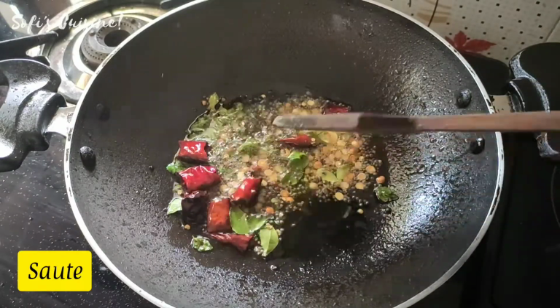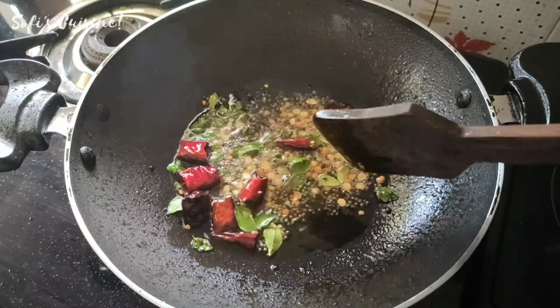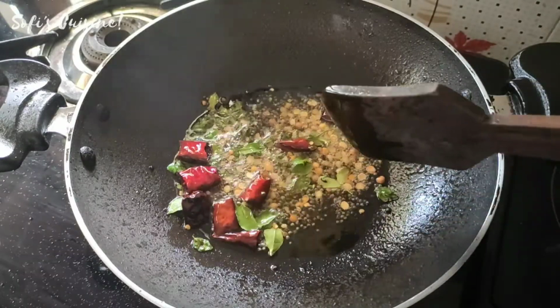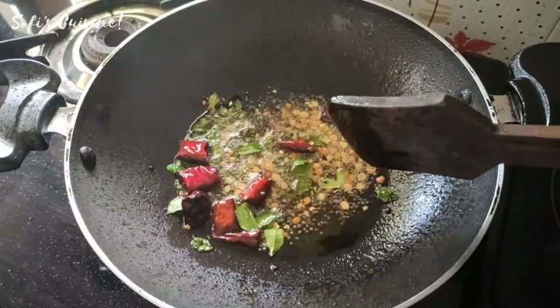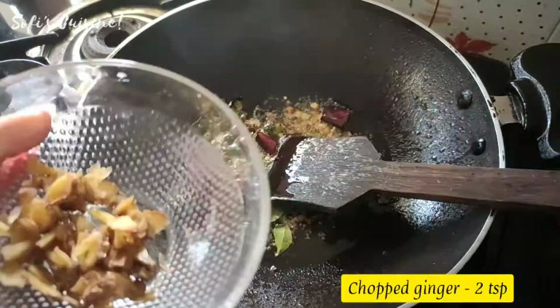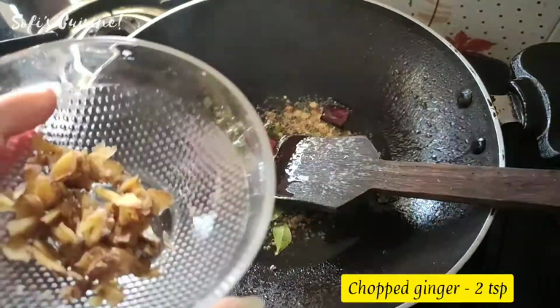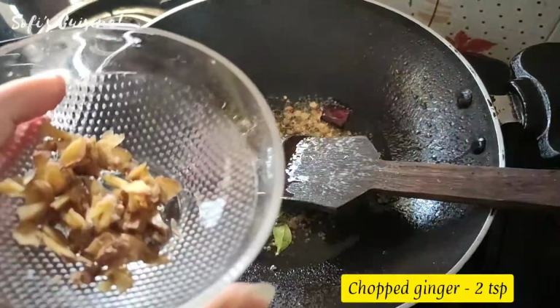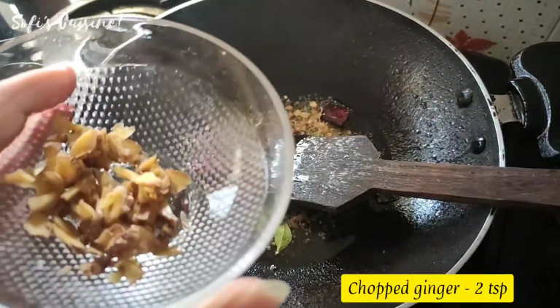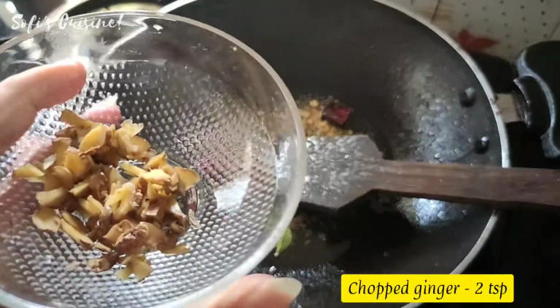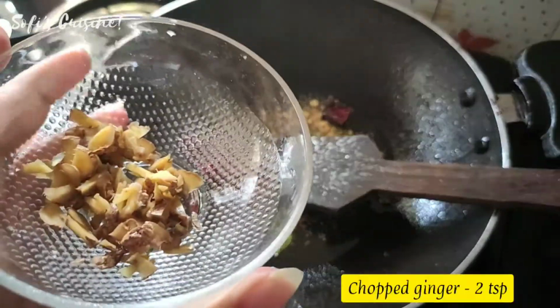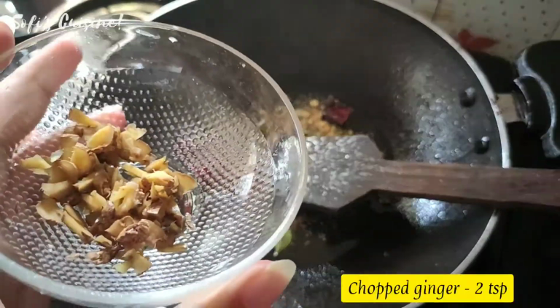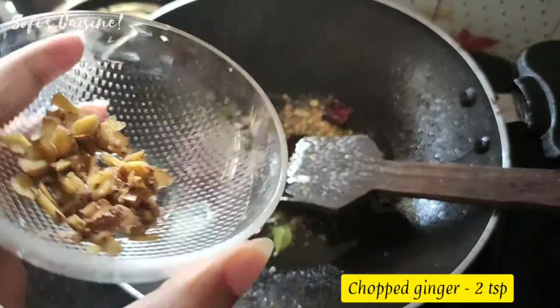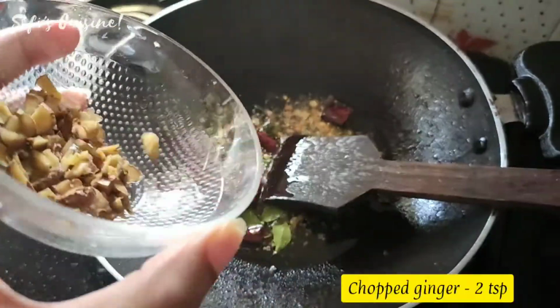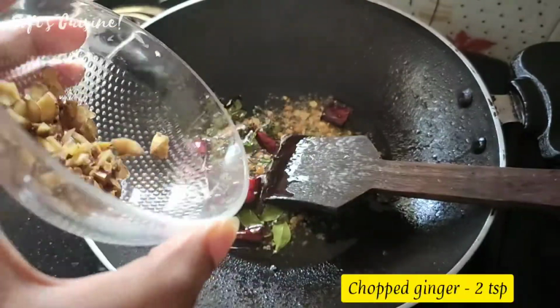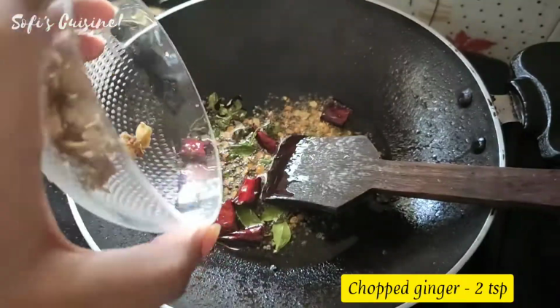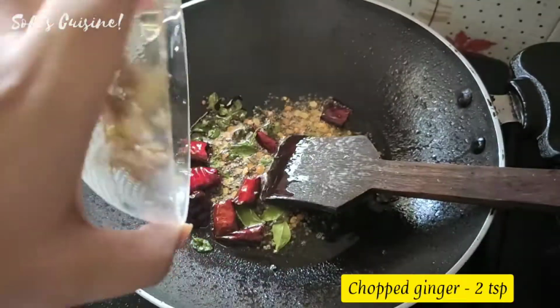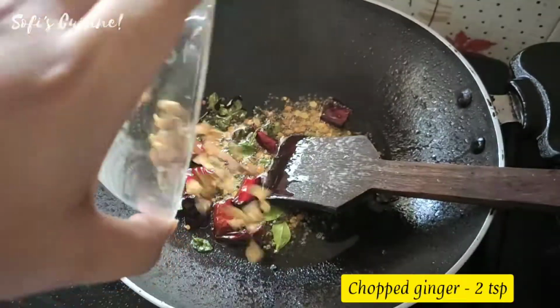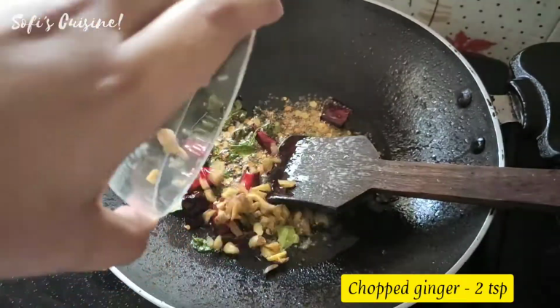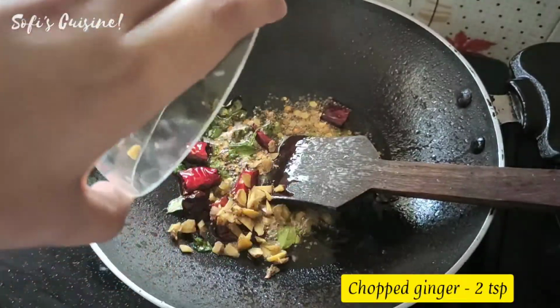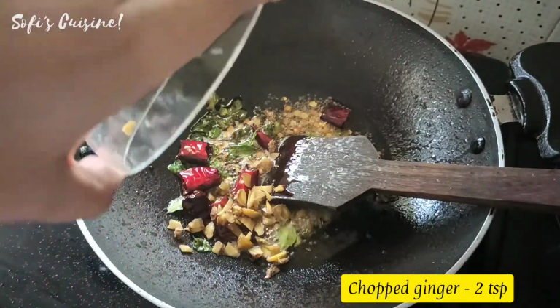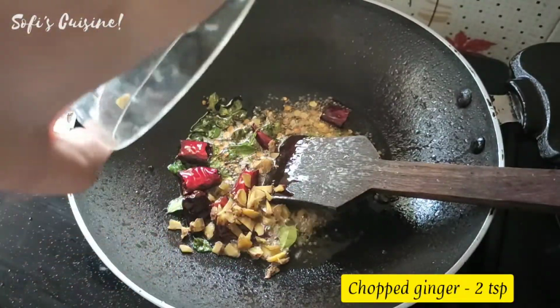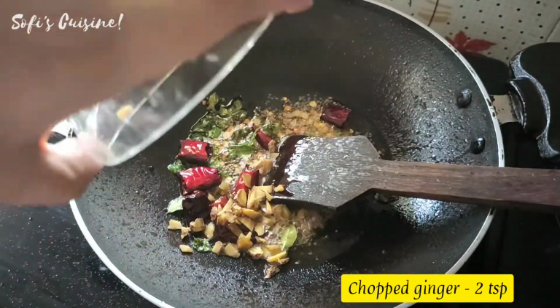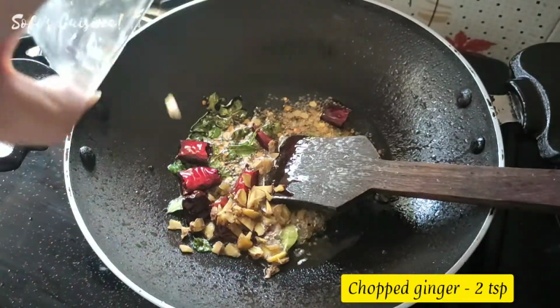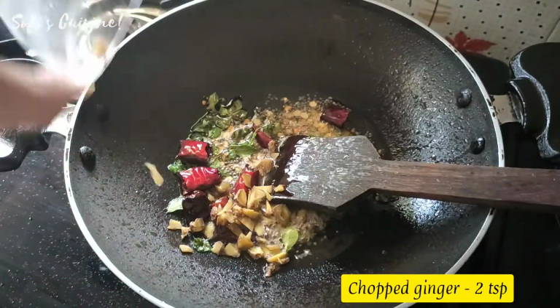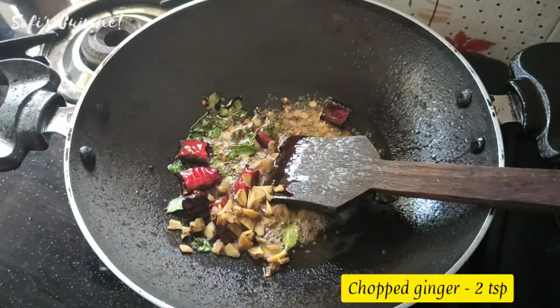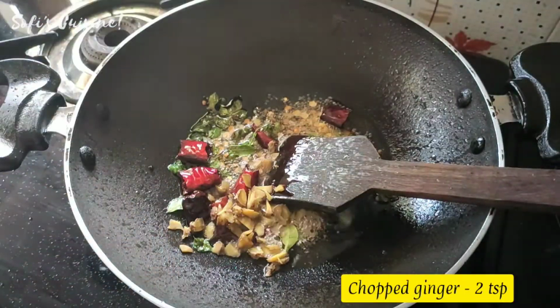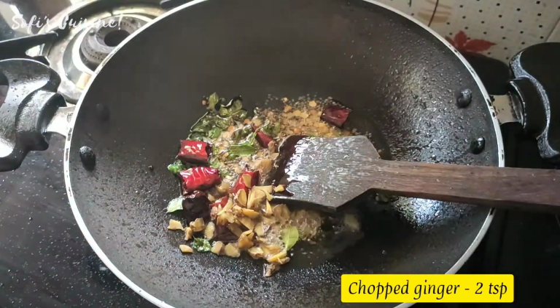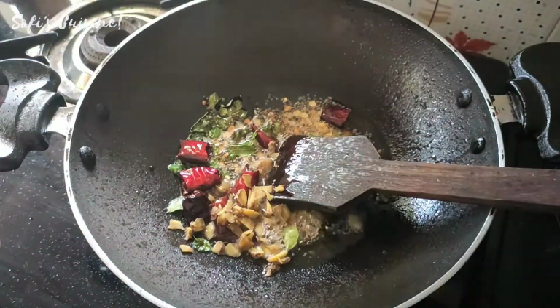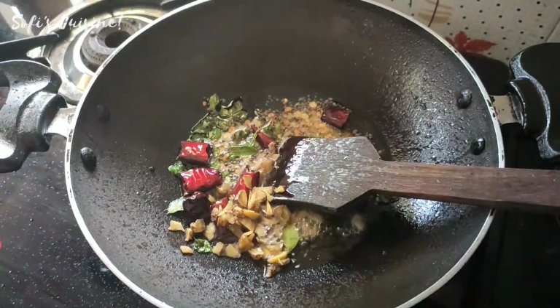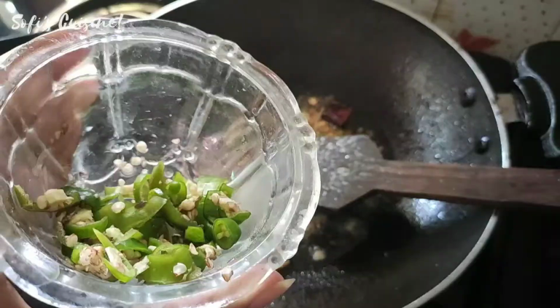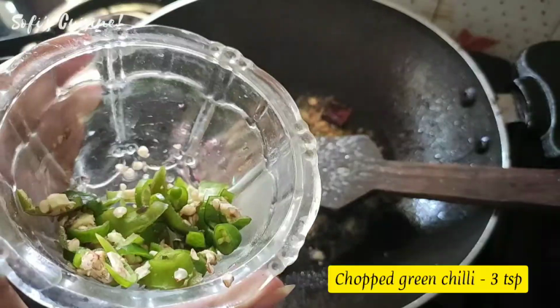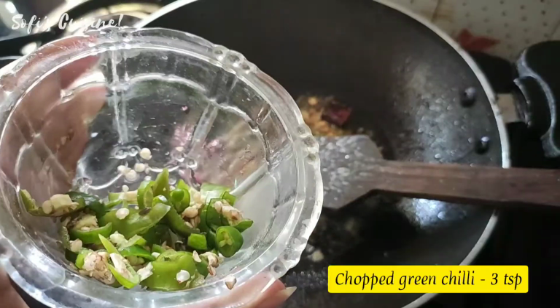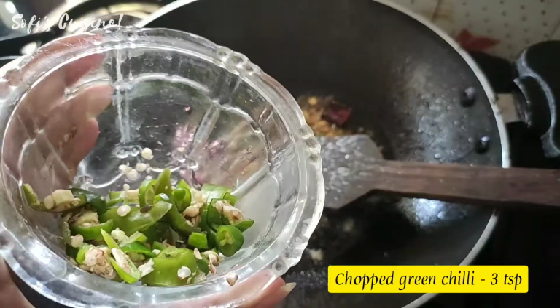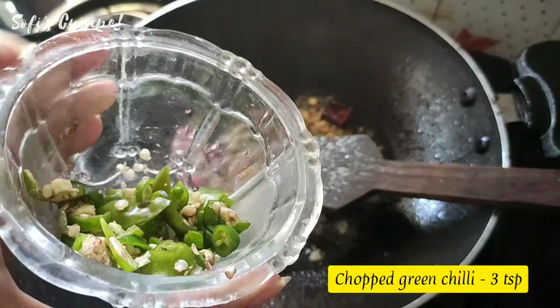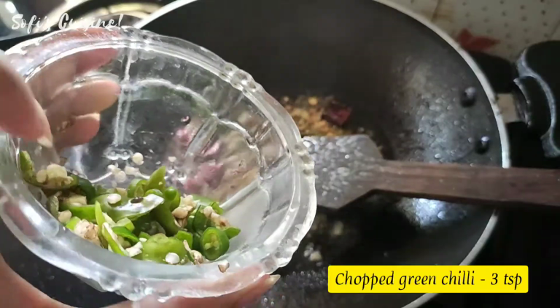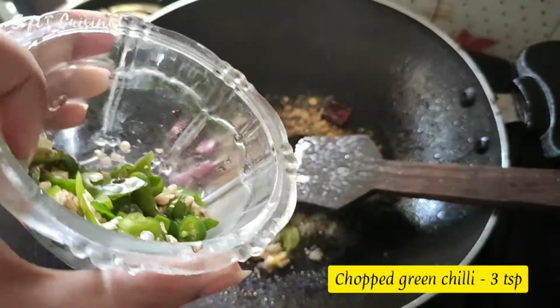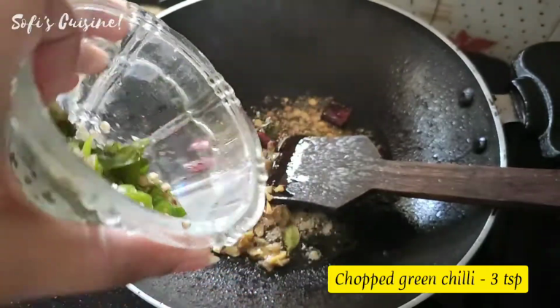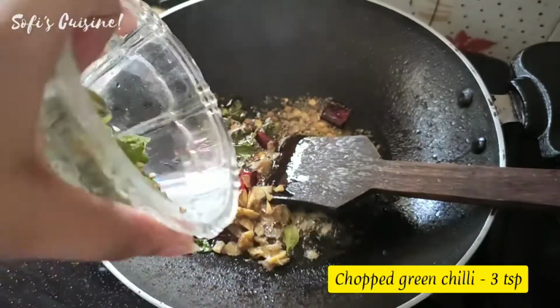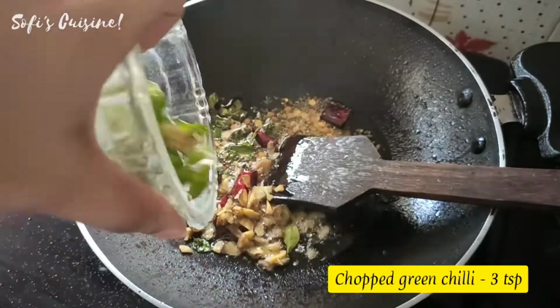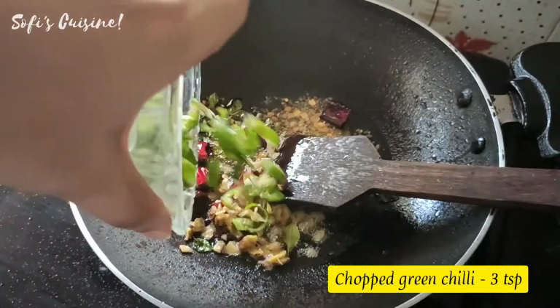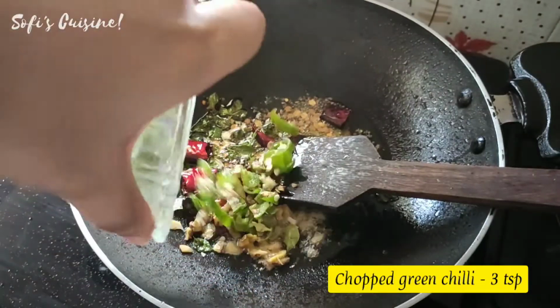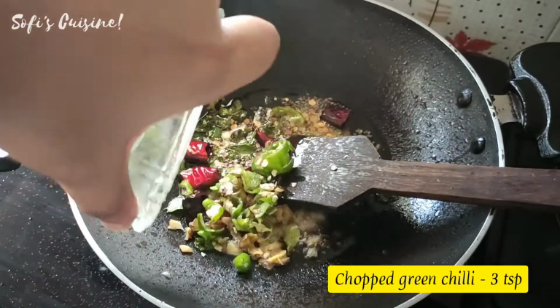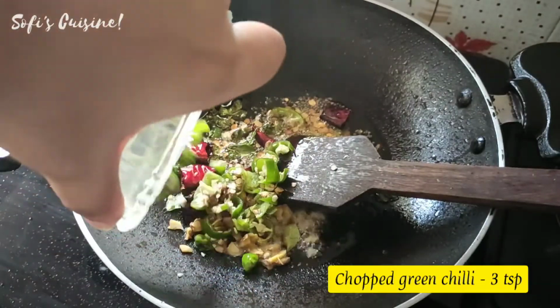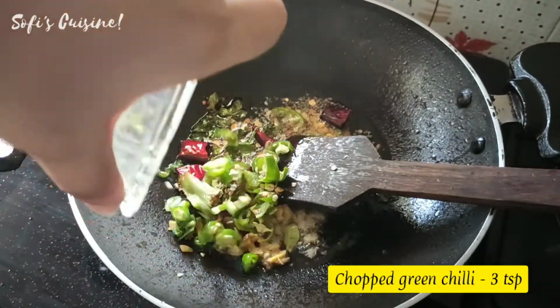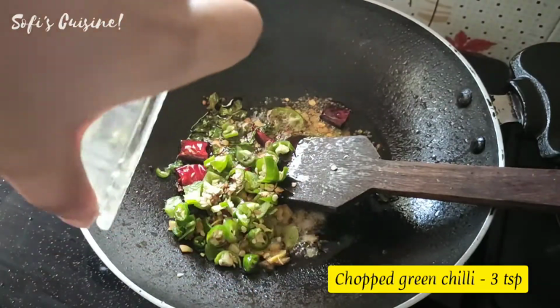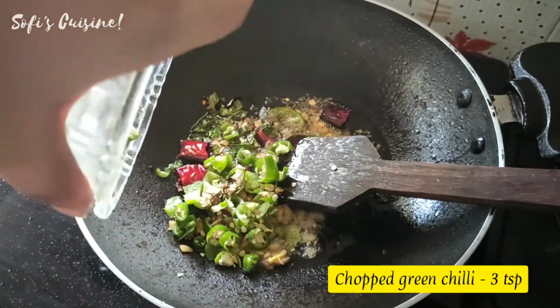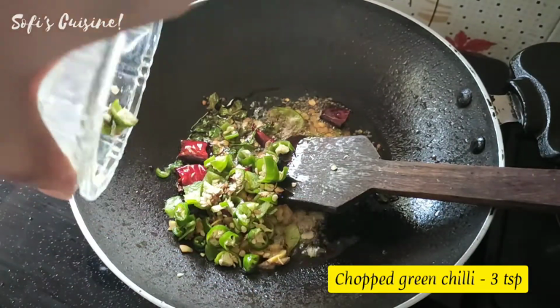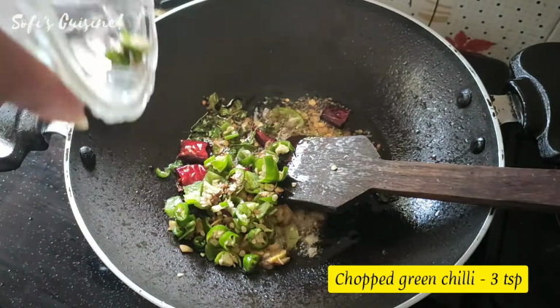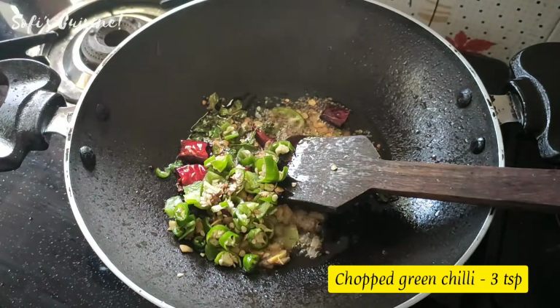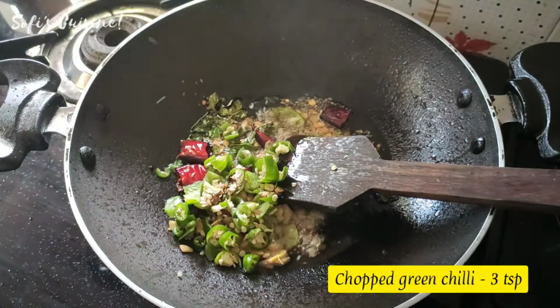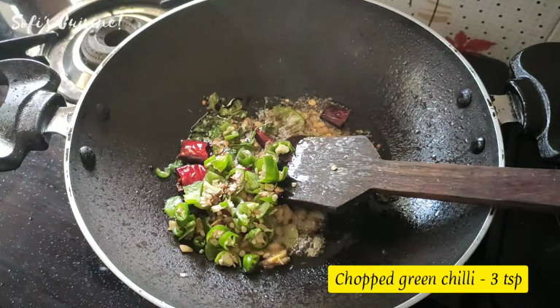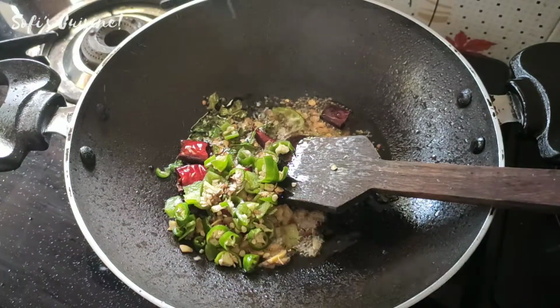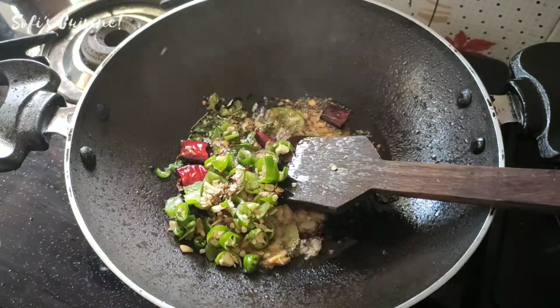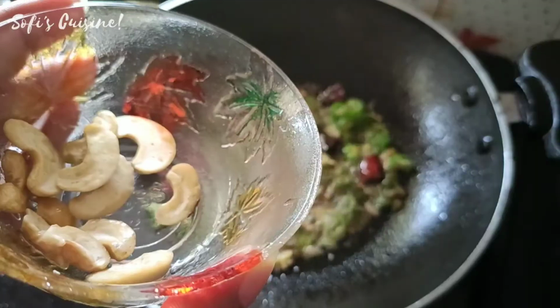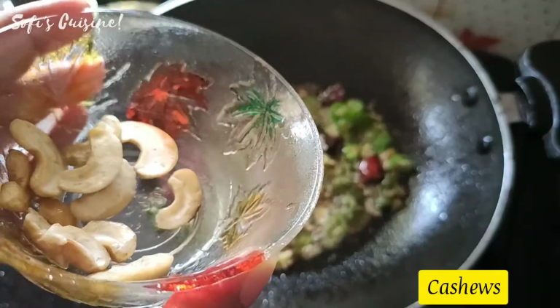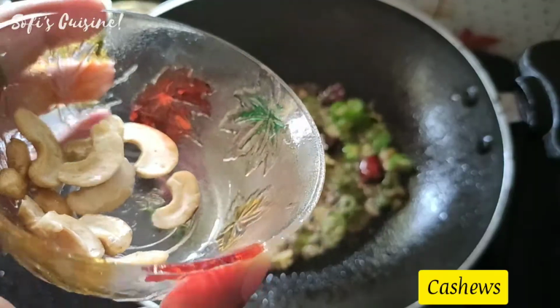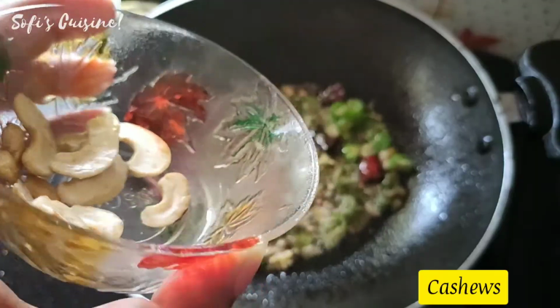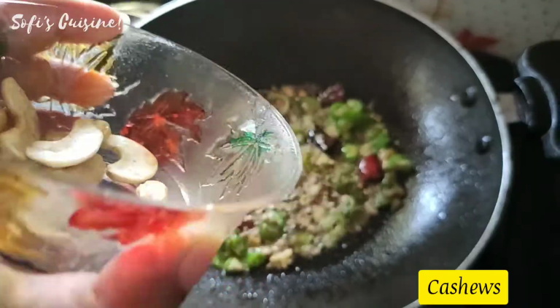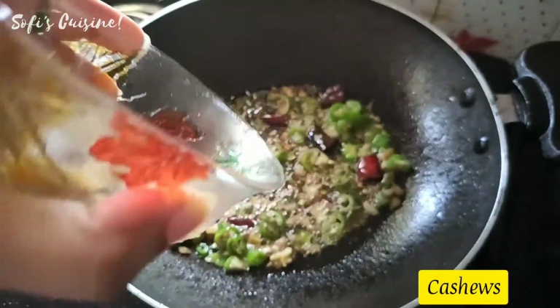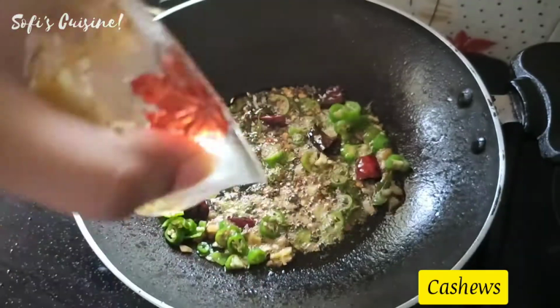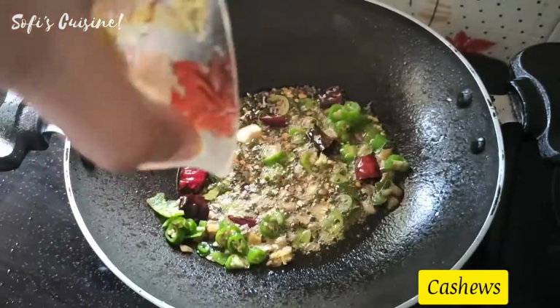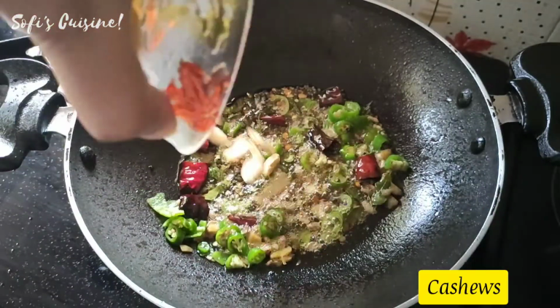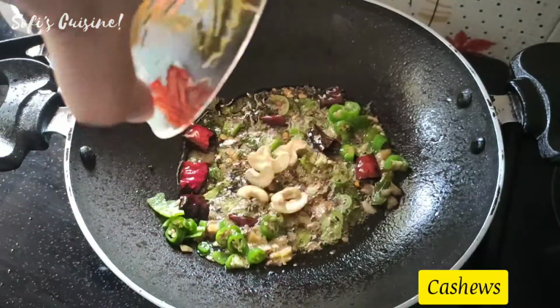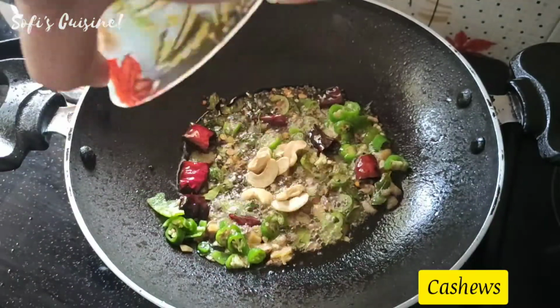1.2 tsp of carrots in the pan. 1.3 tsp of garlic and cashew.